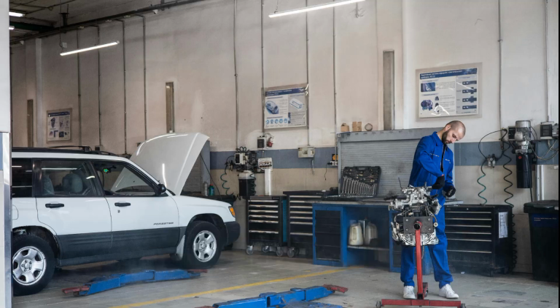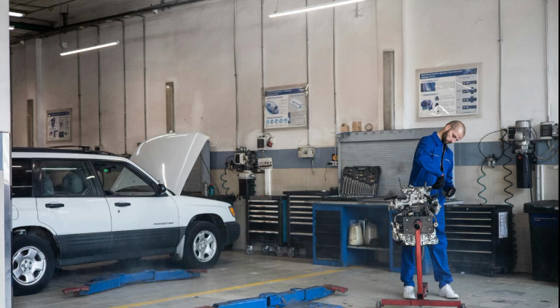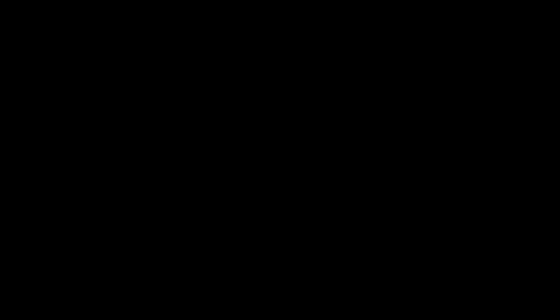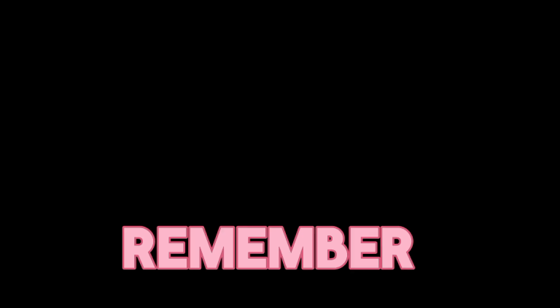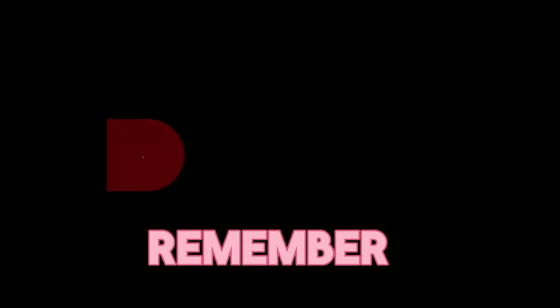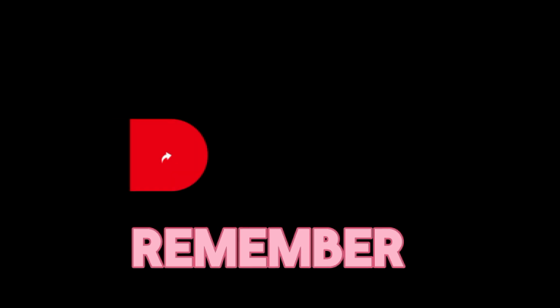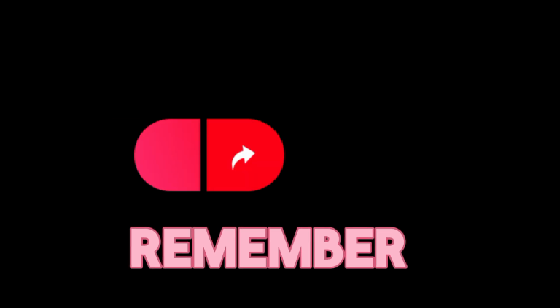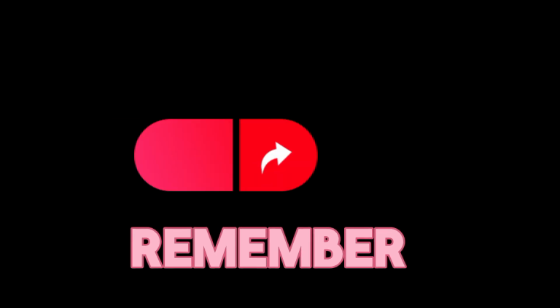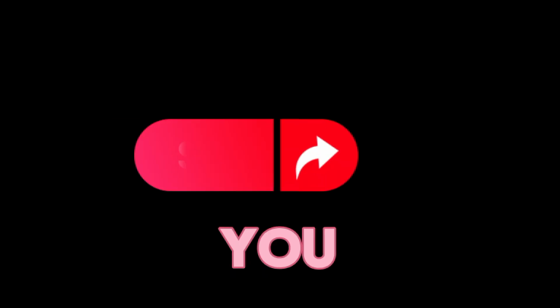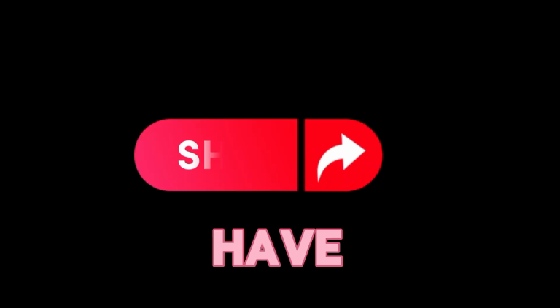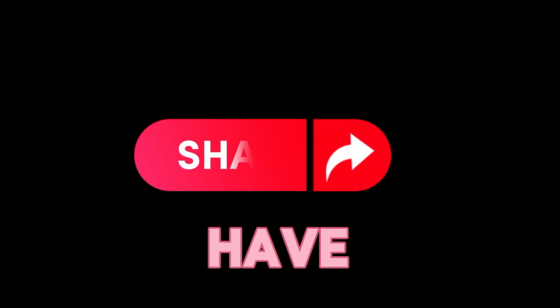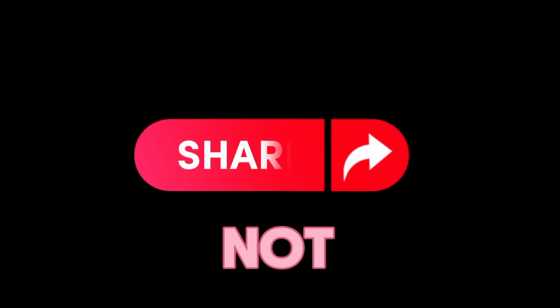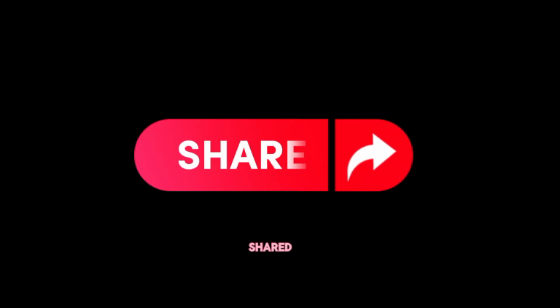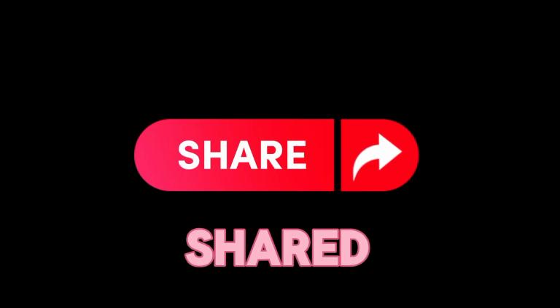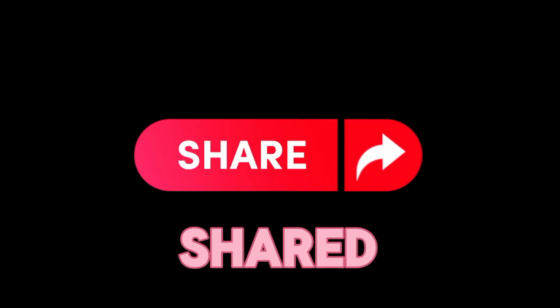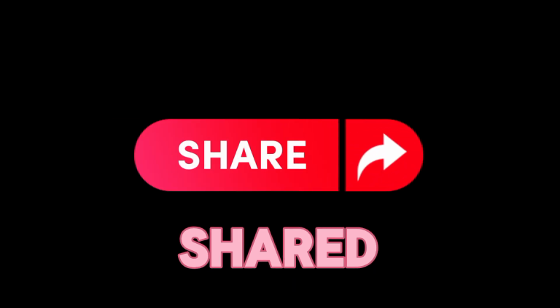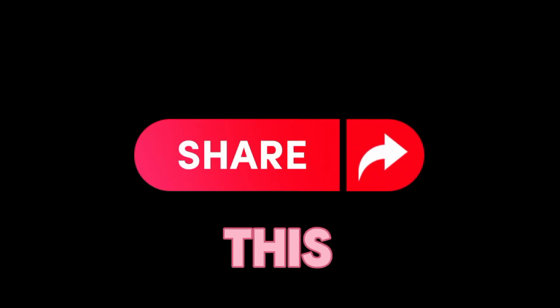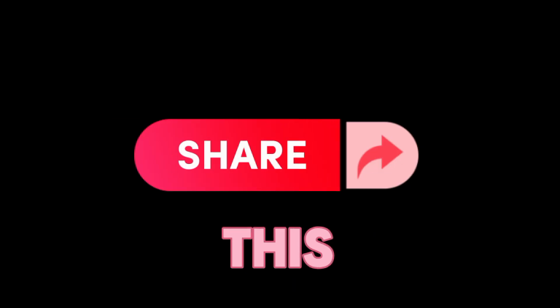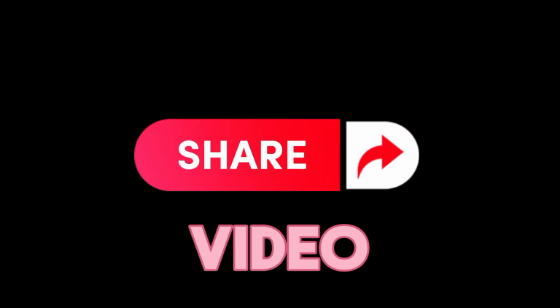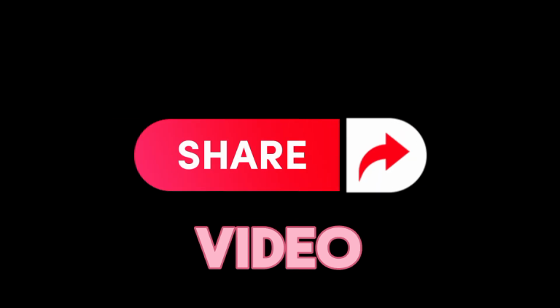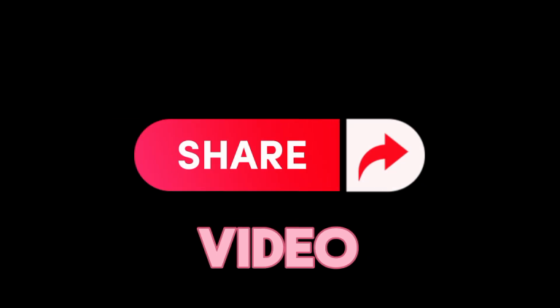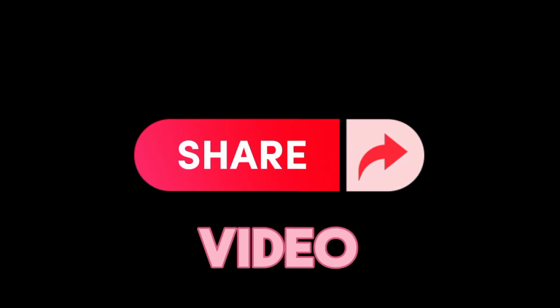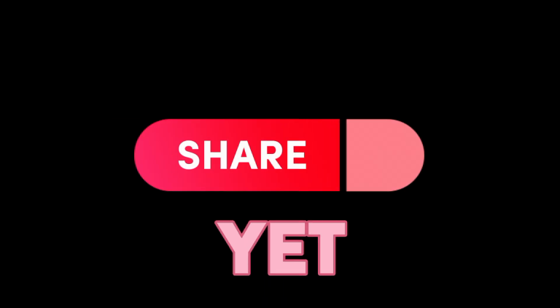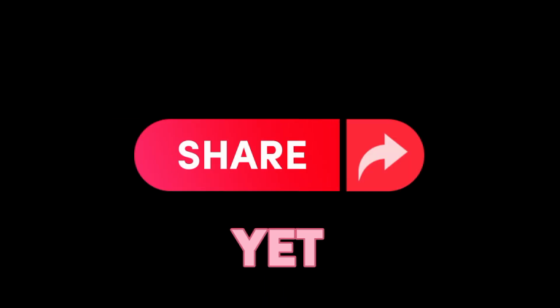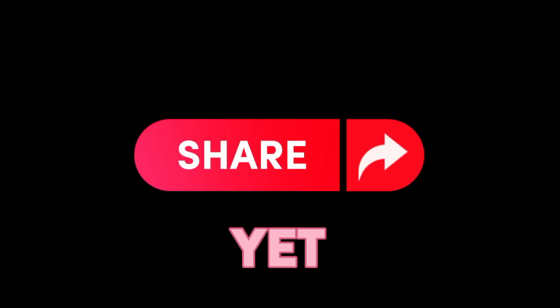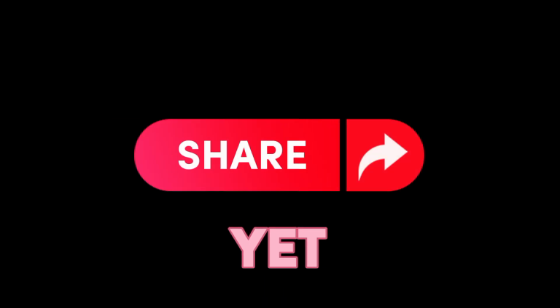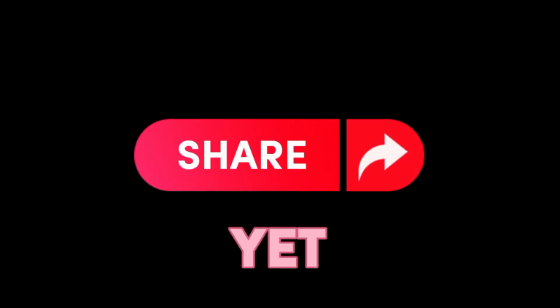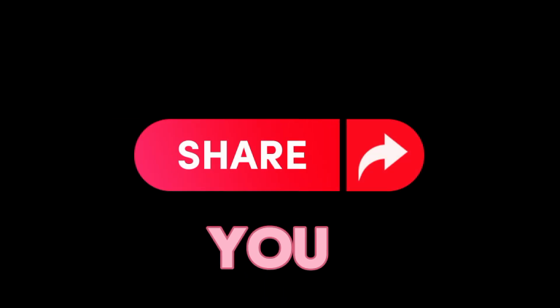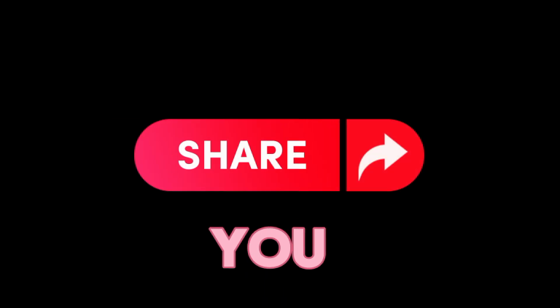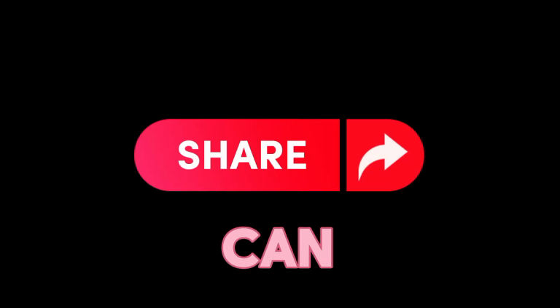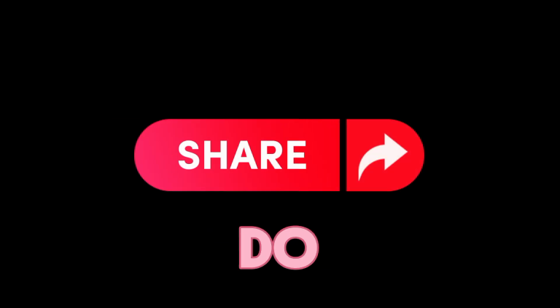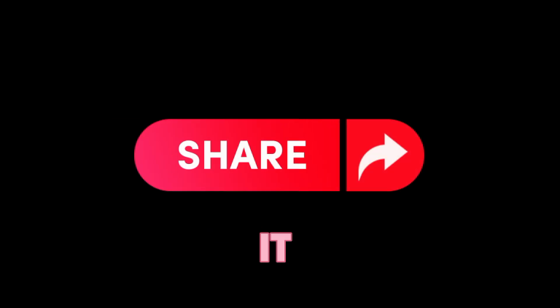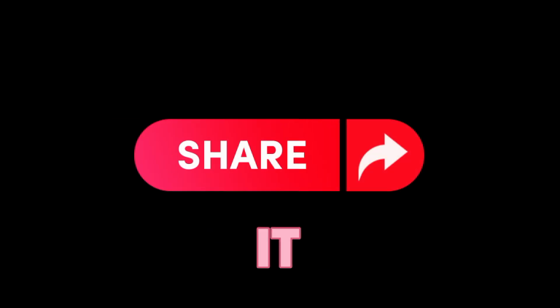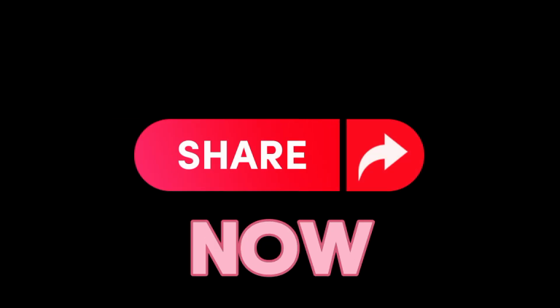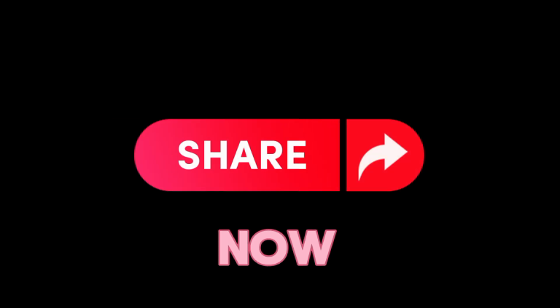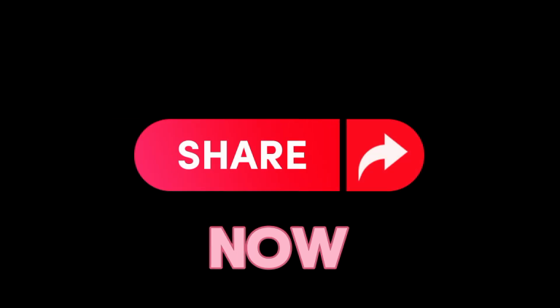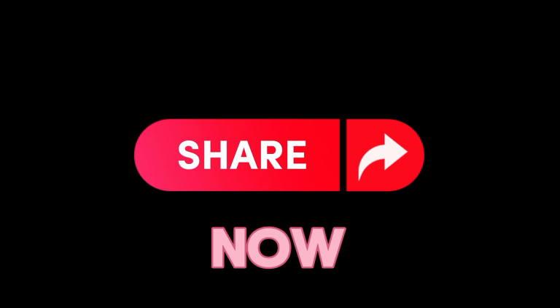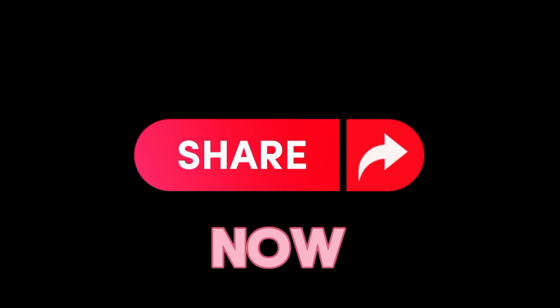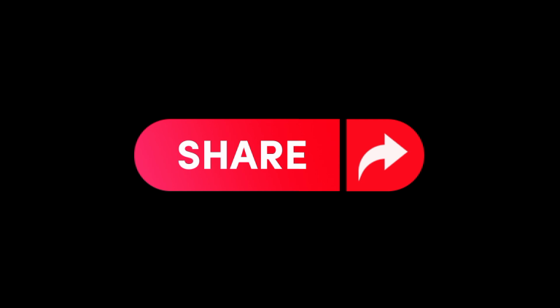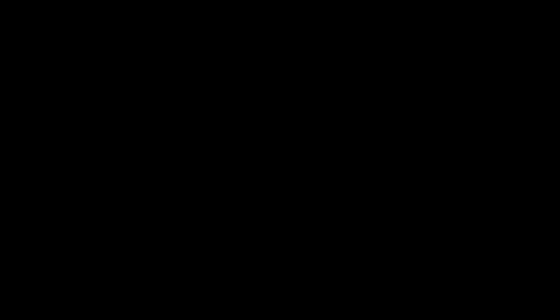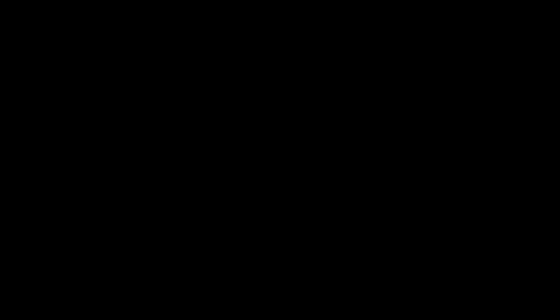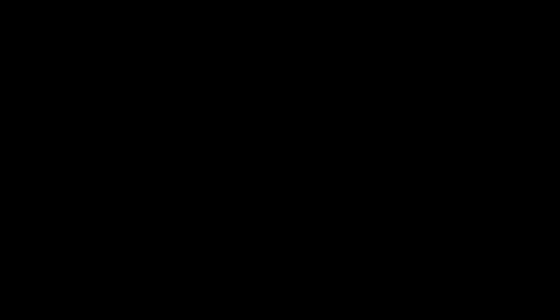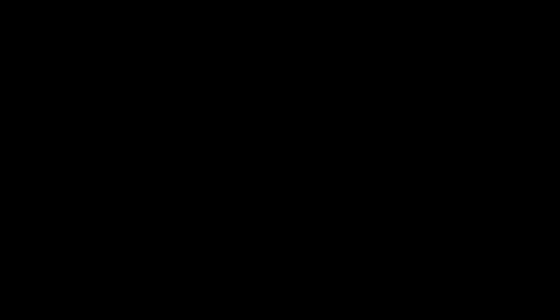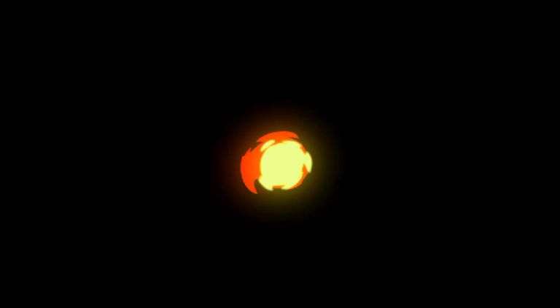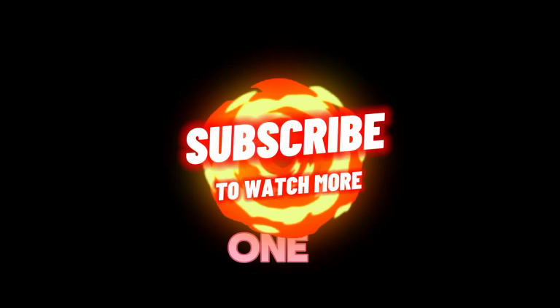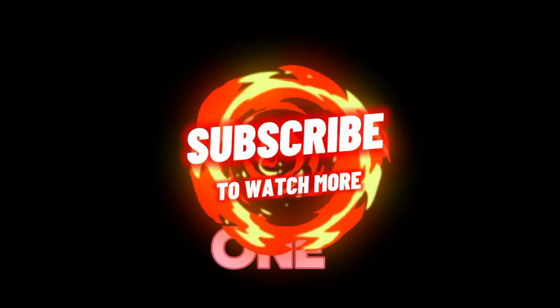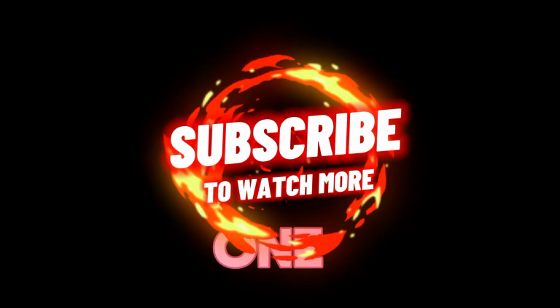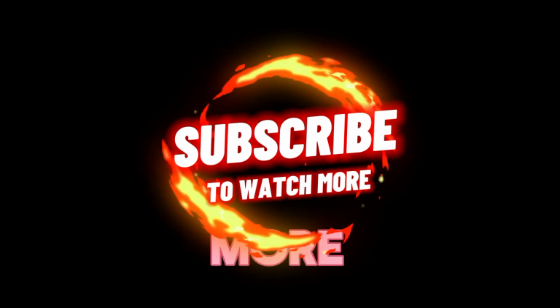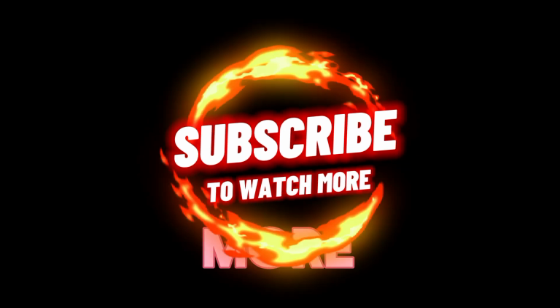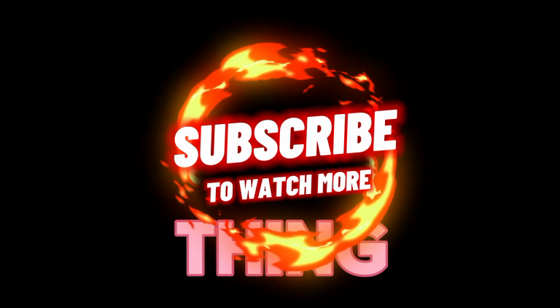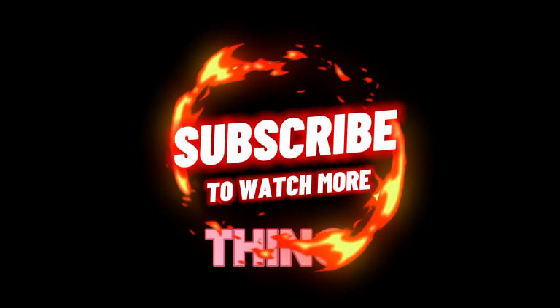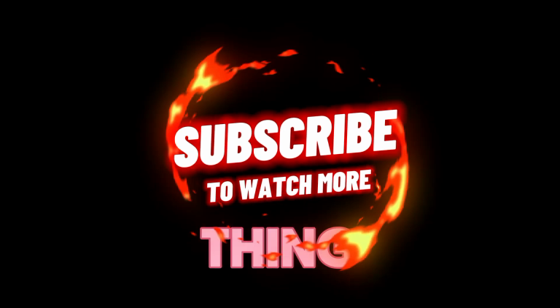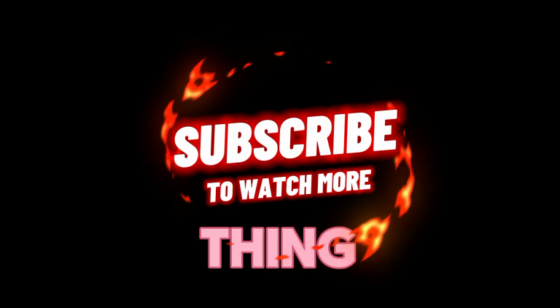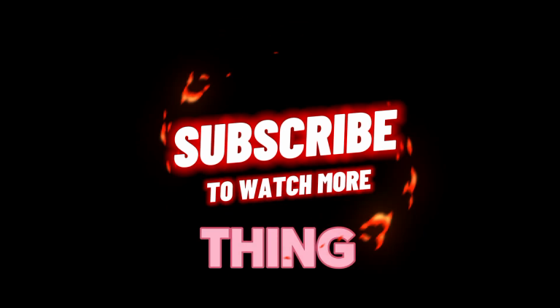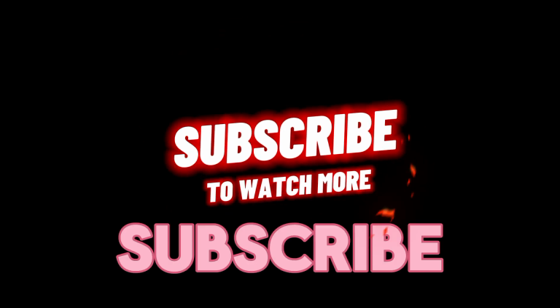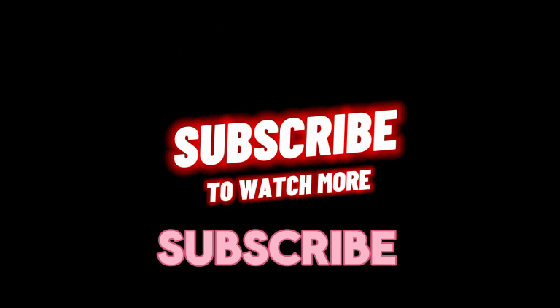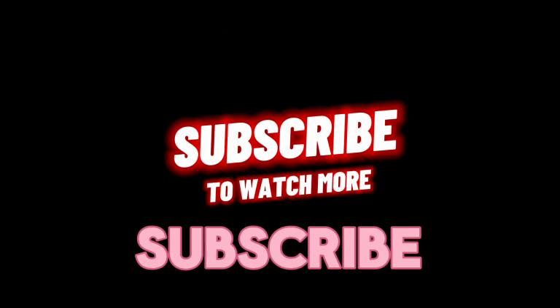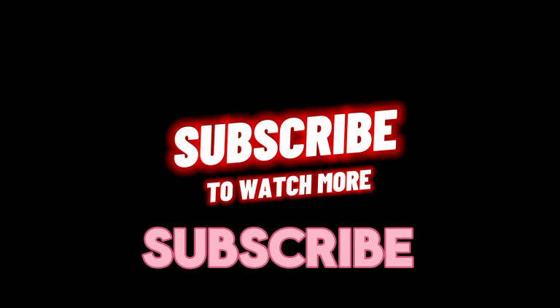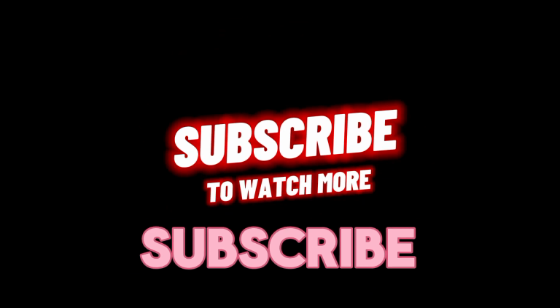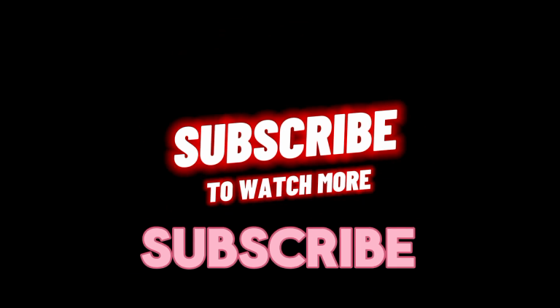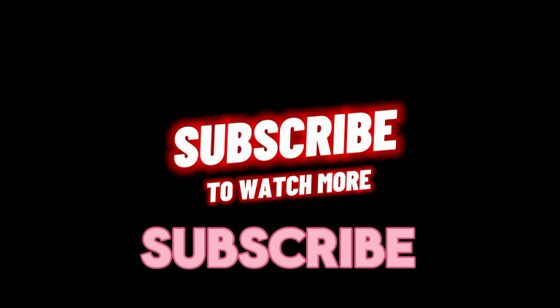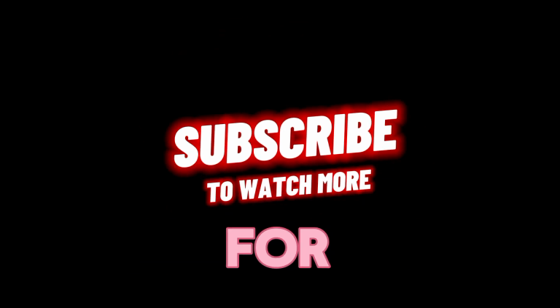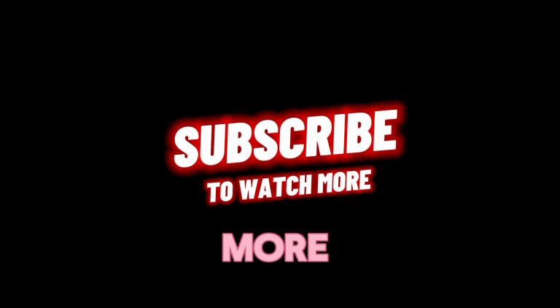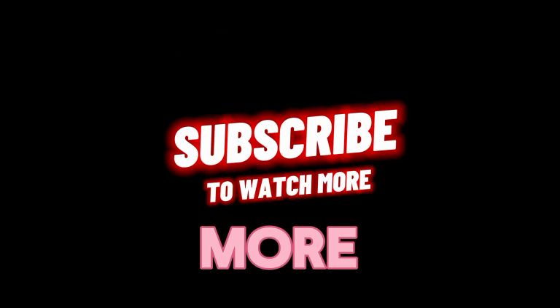Remember, you haven't shared this video yet — you can do it now. One more thing: subscribe for more.